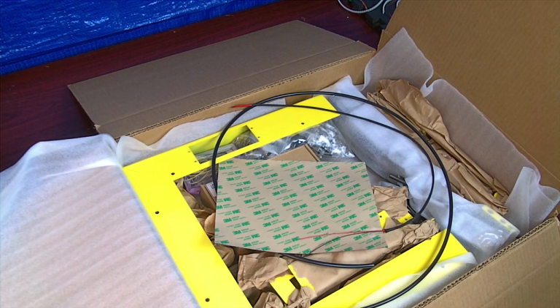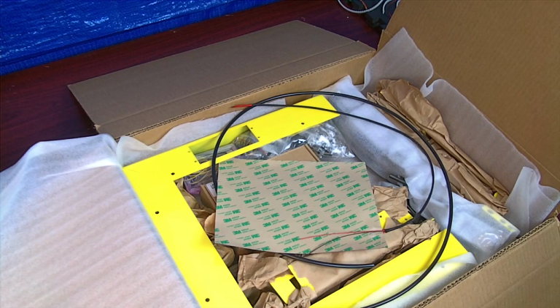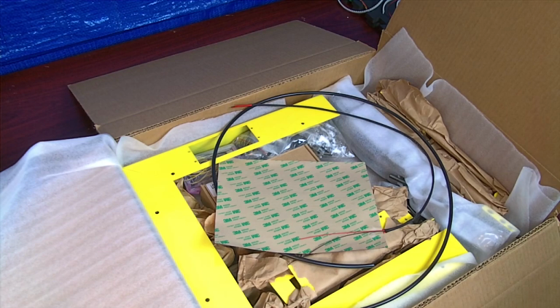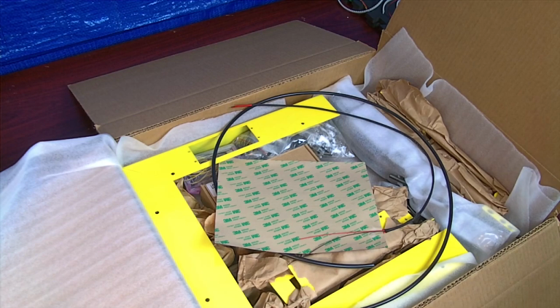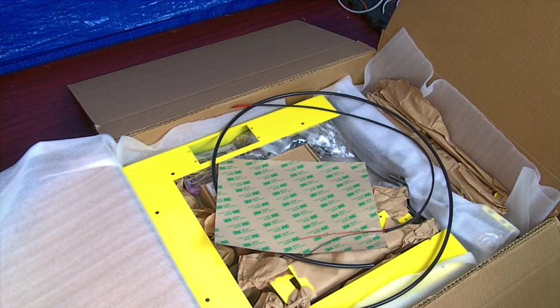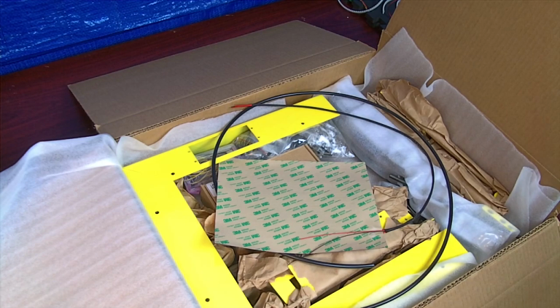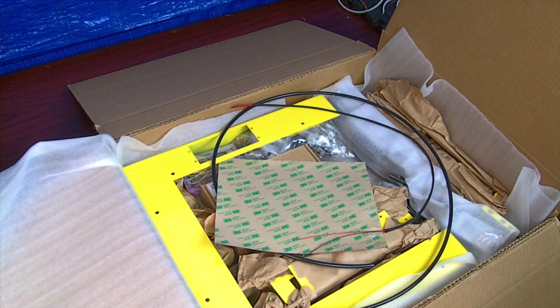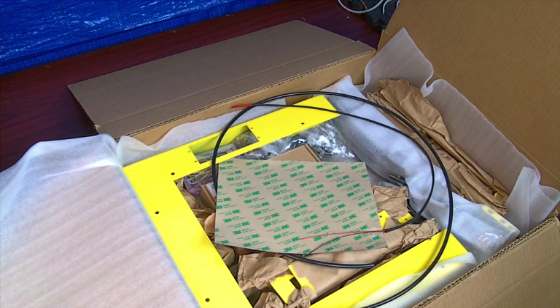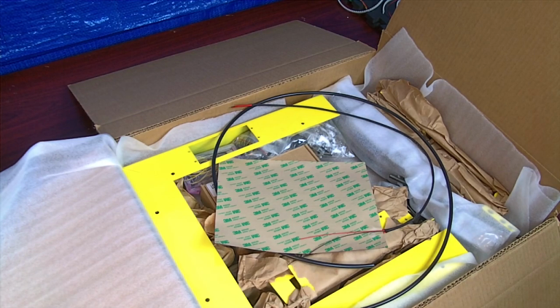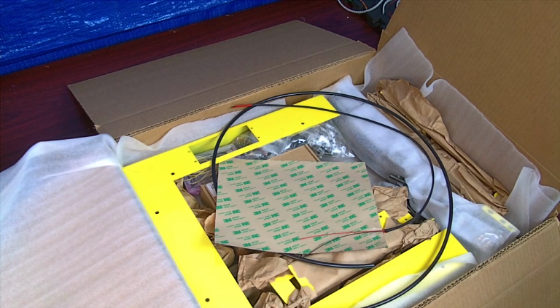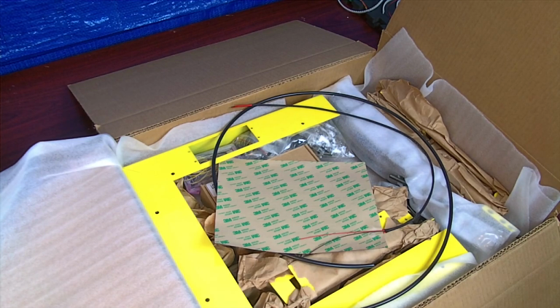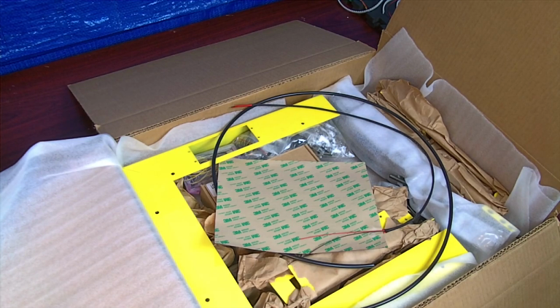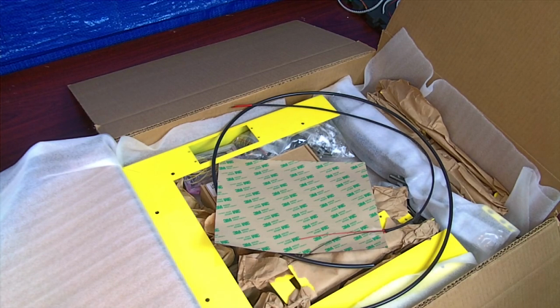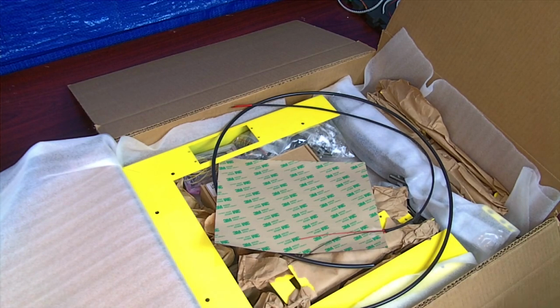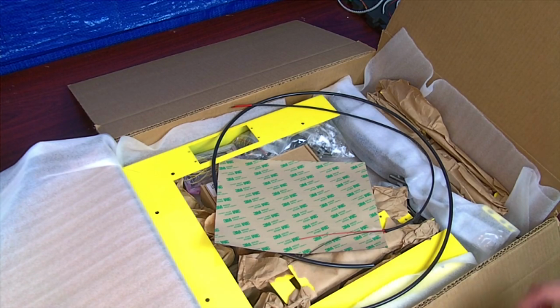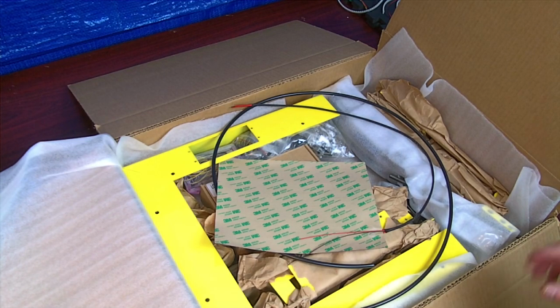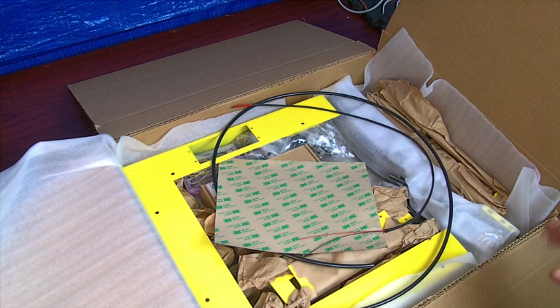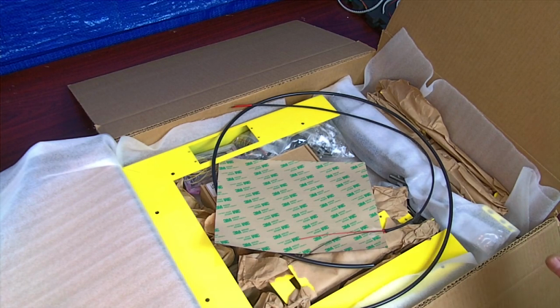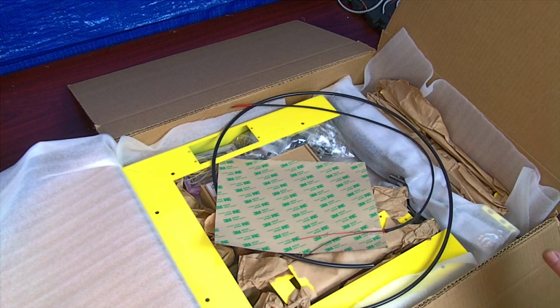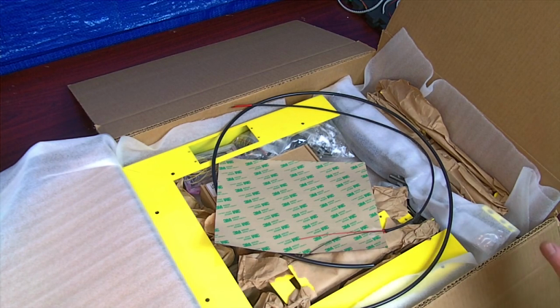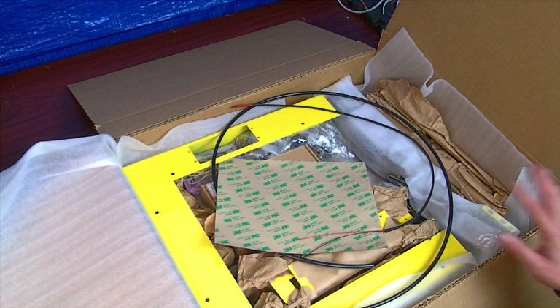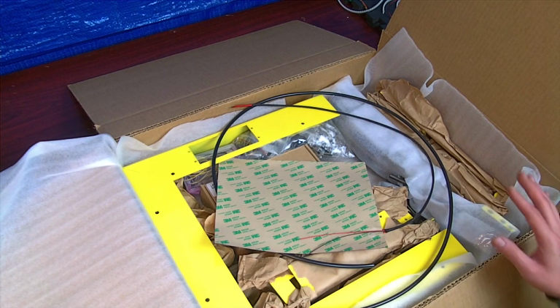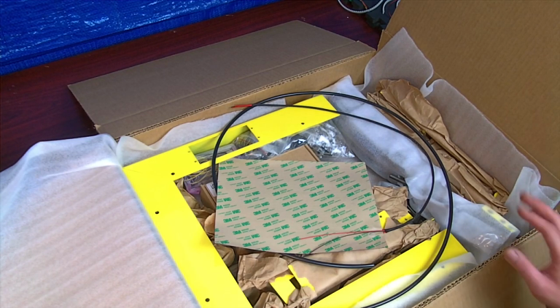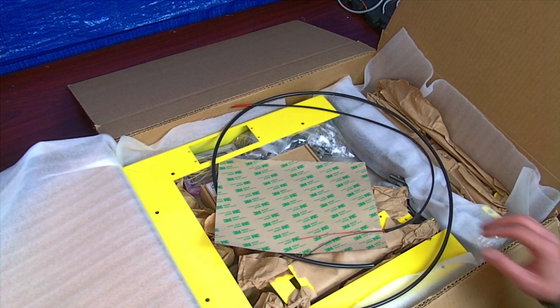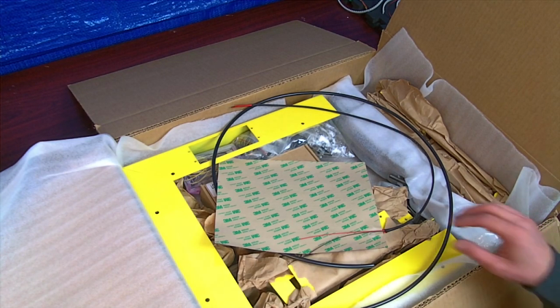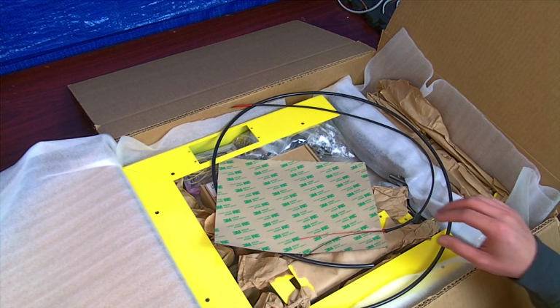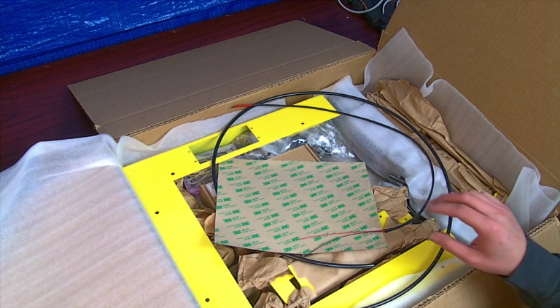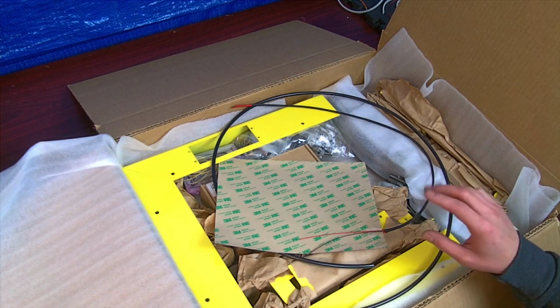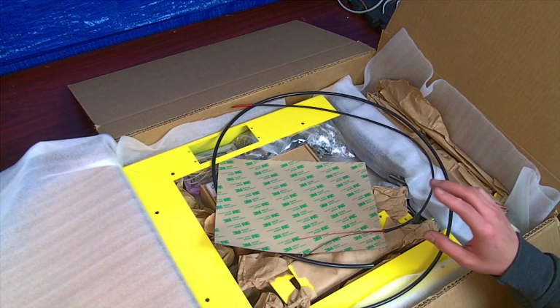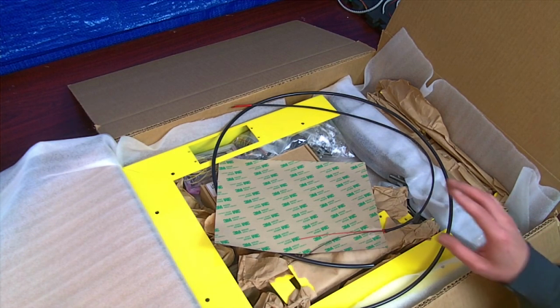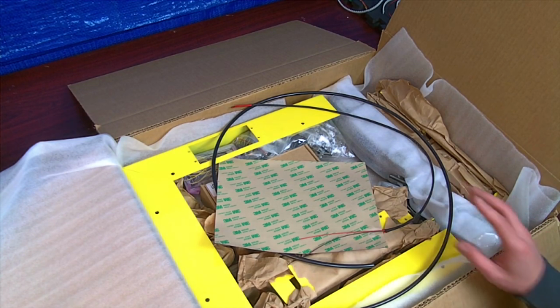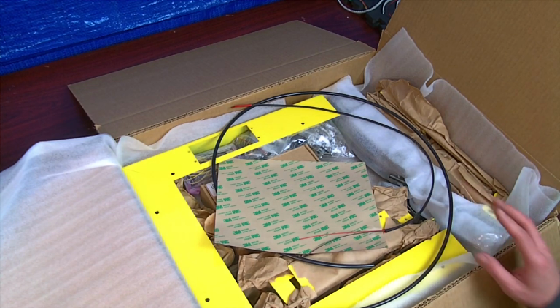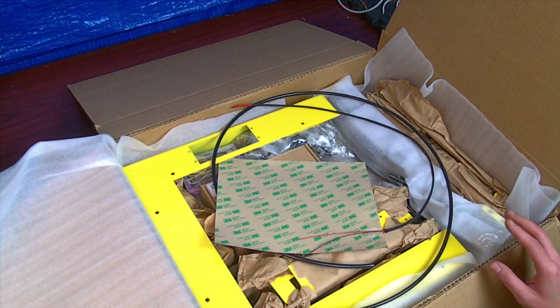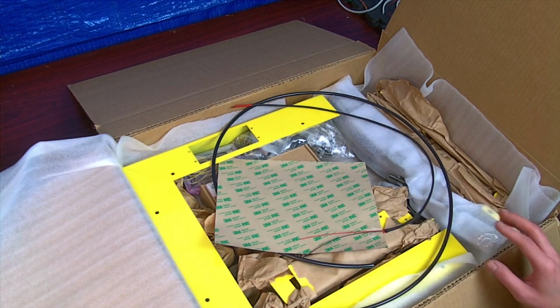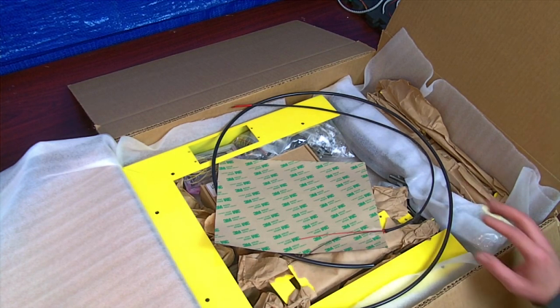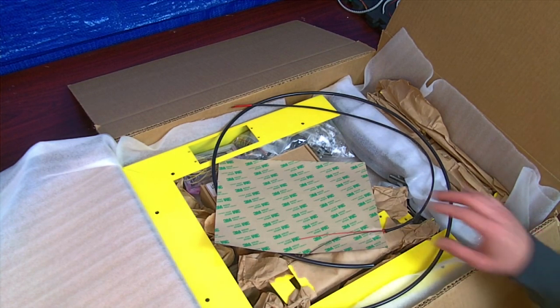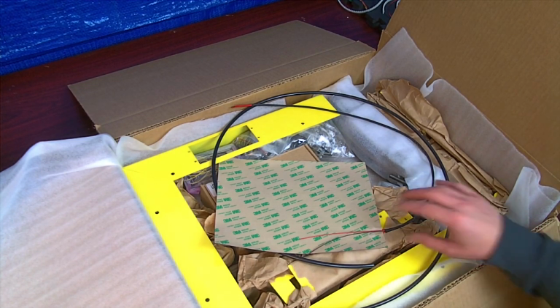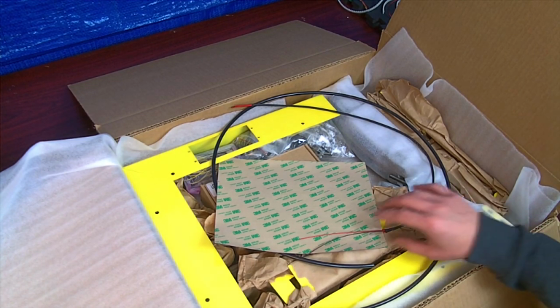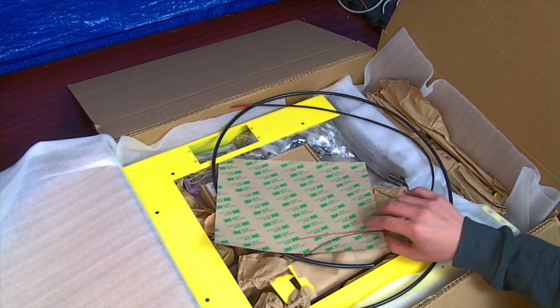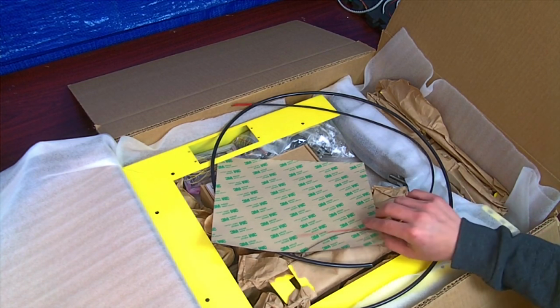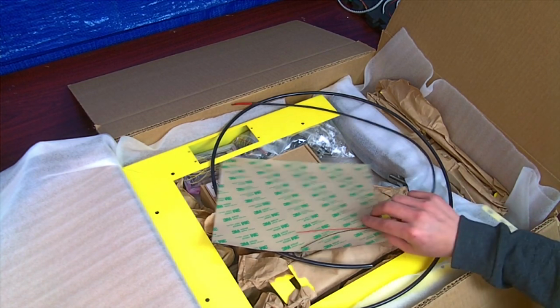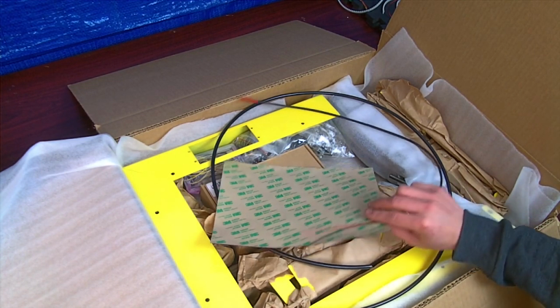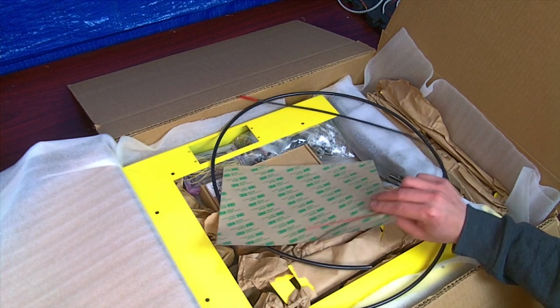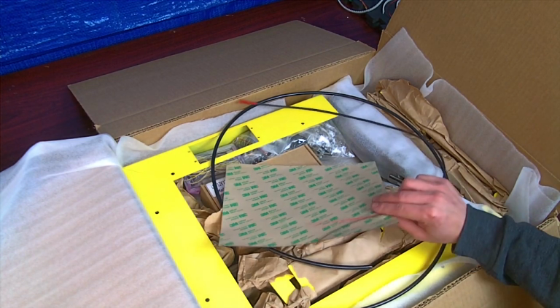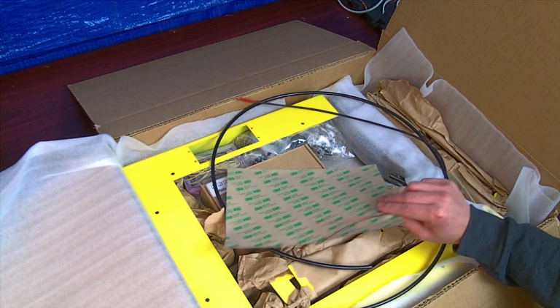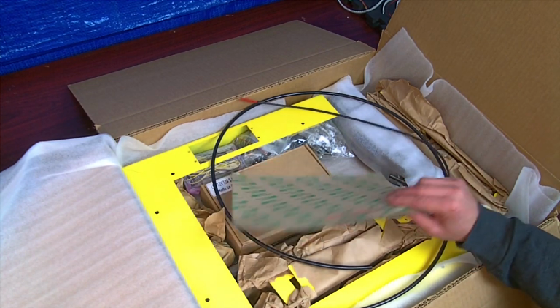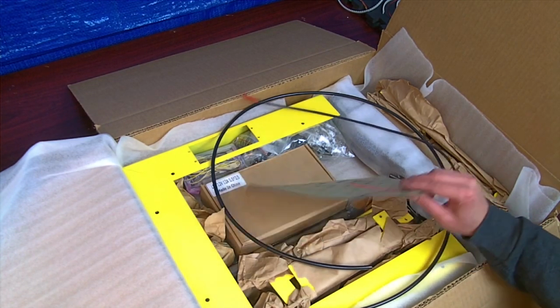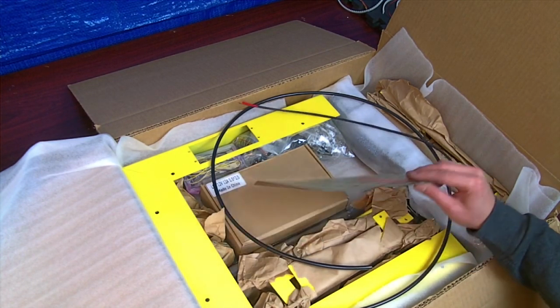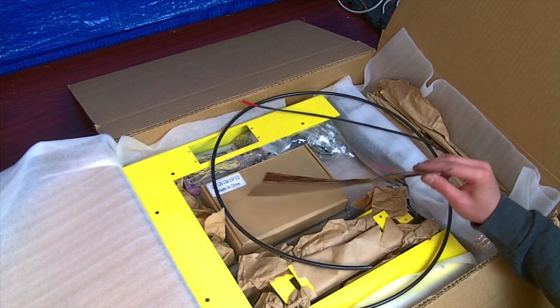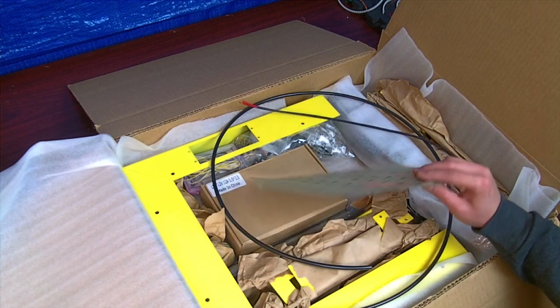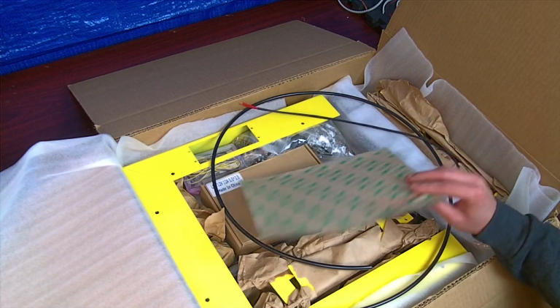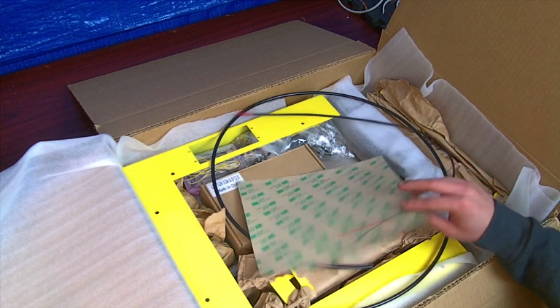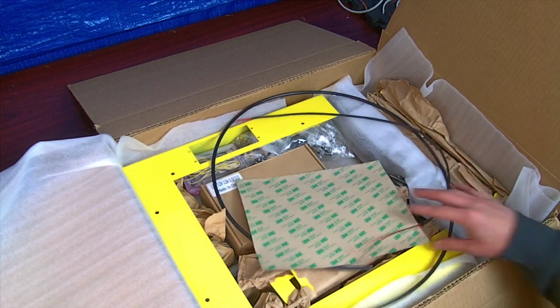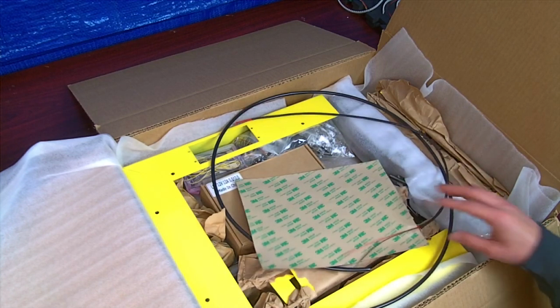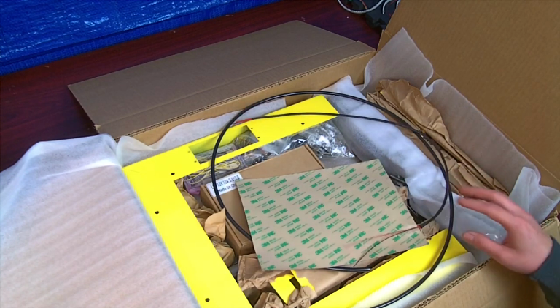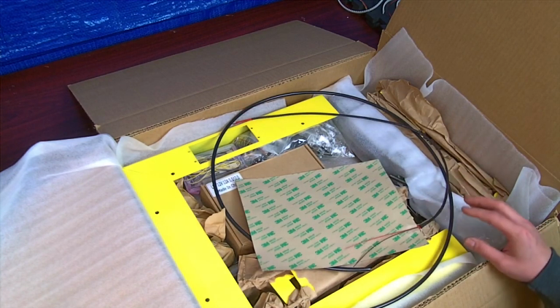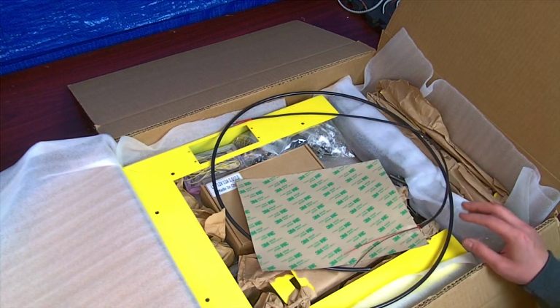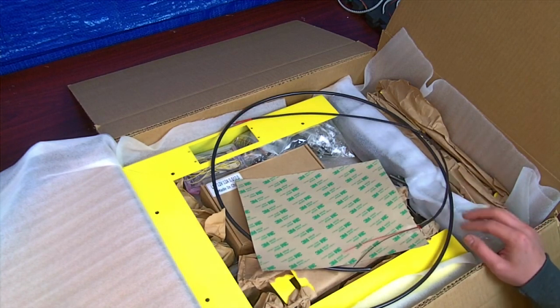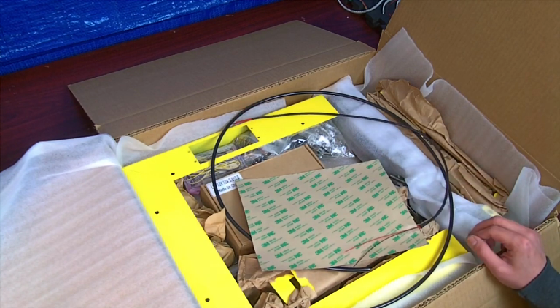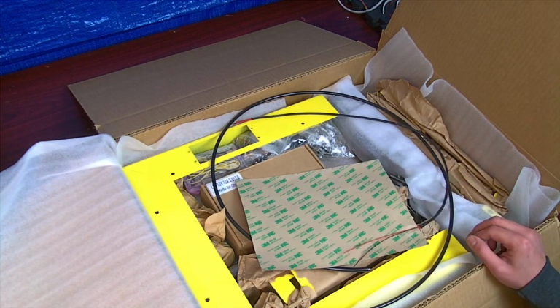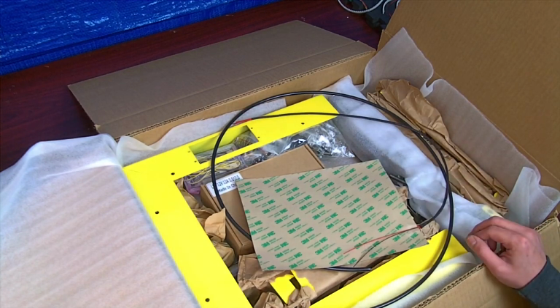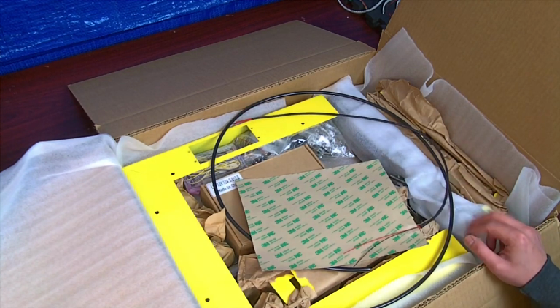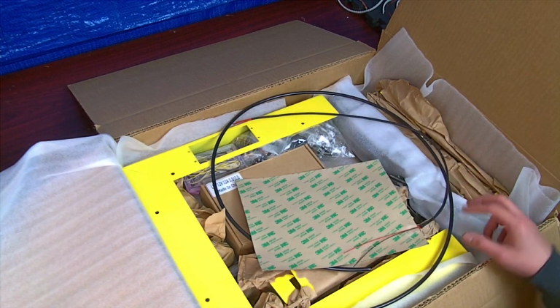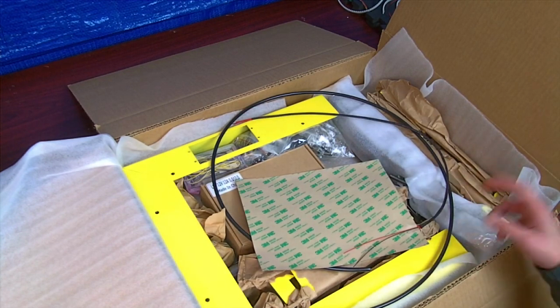Hey guys, Dewey here. Just wanted to show you what's included in the package and where everything is located.